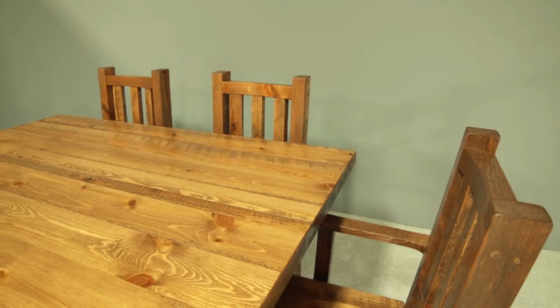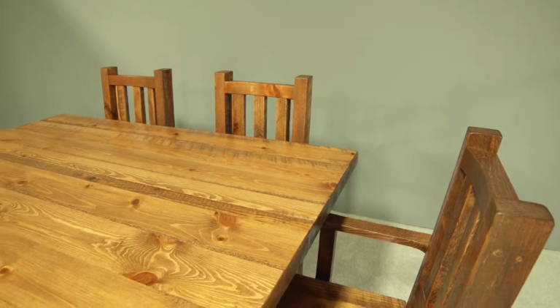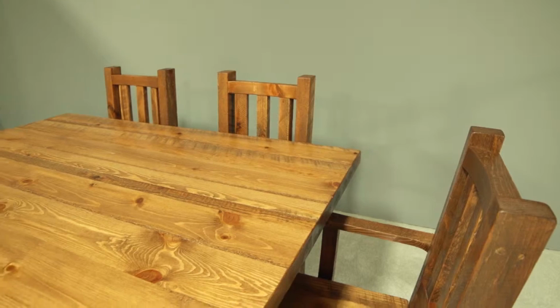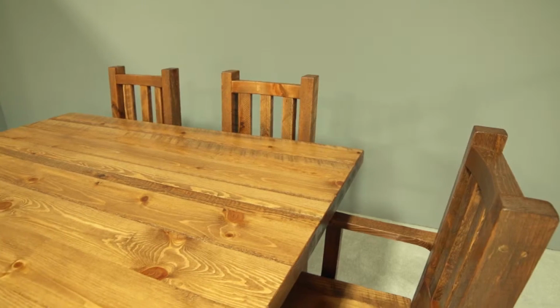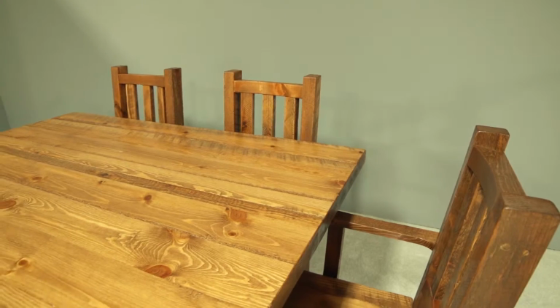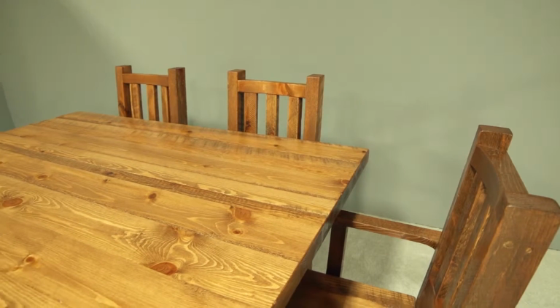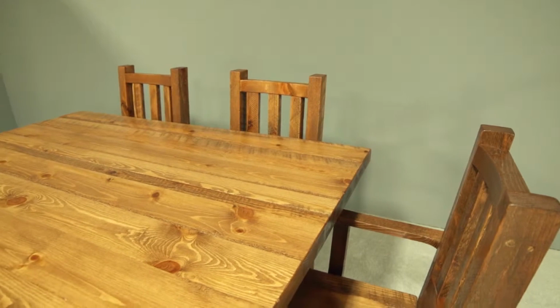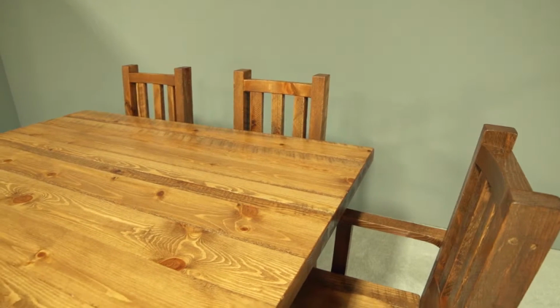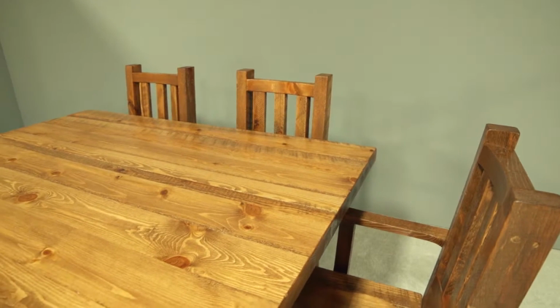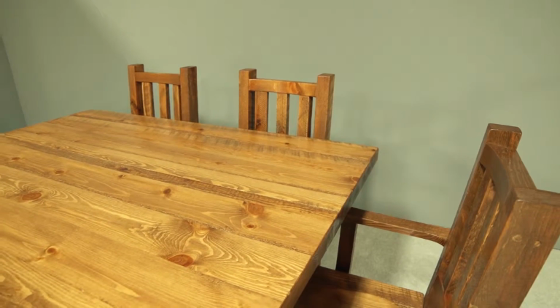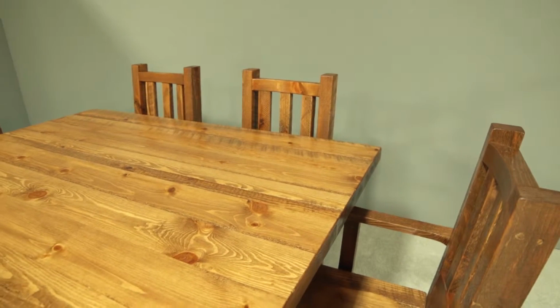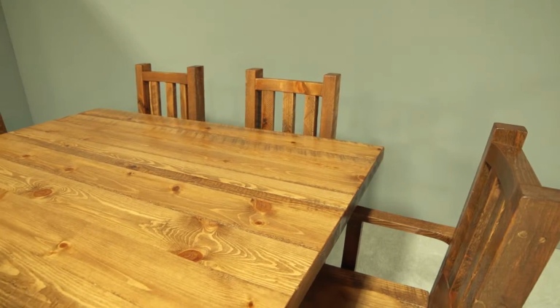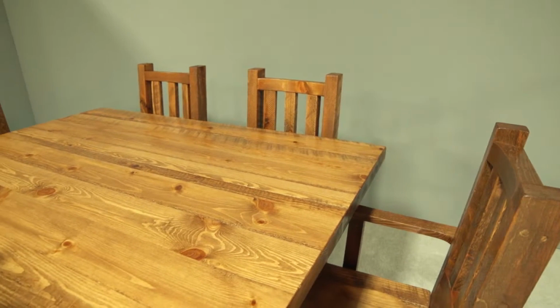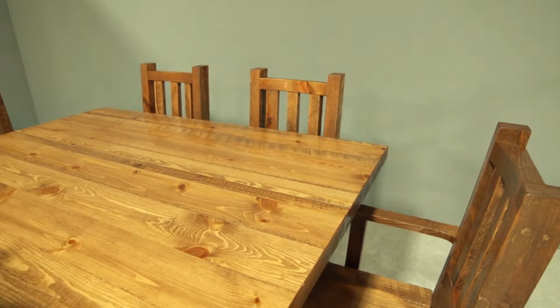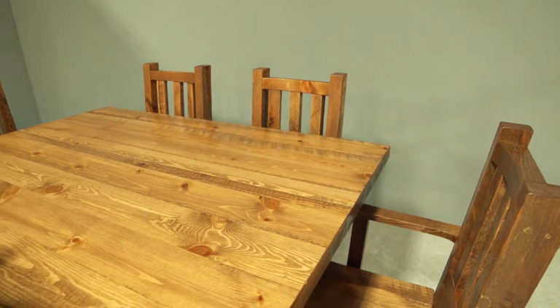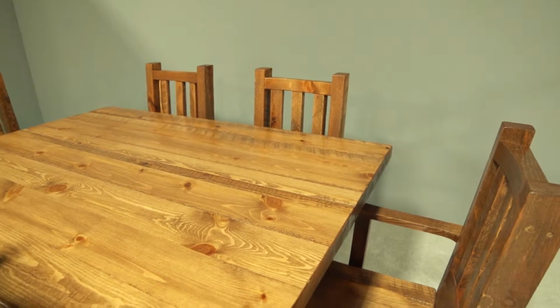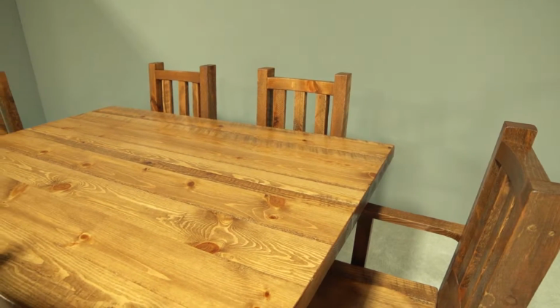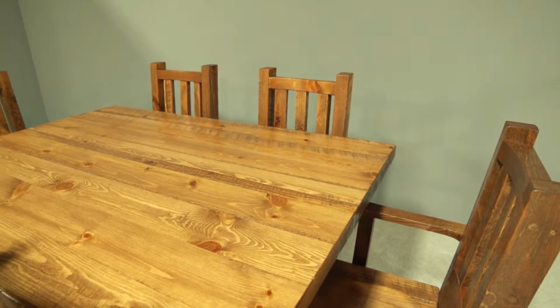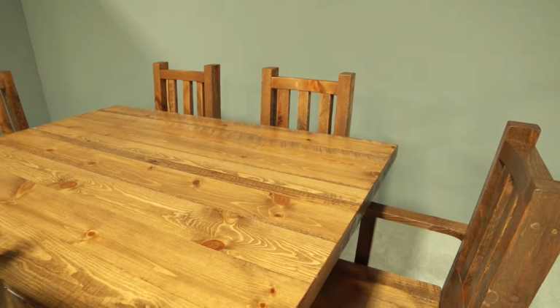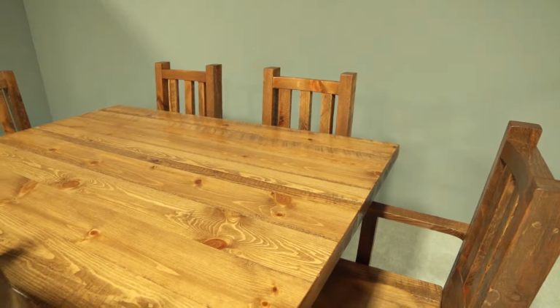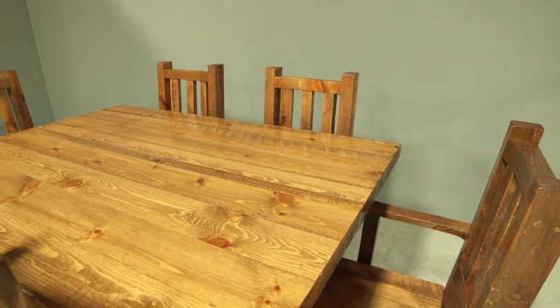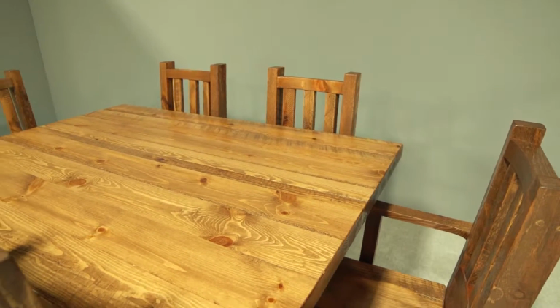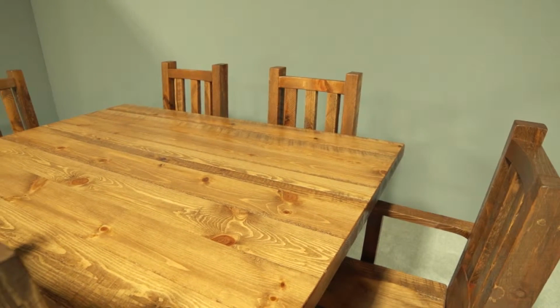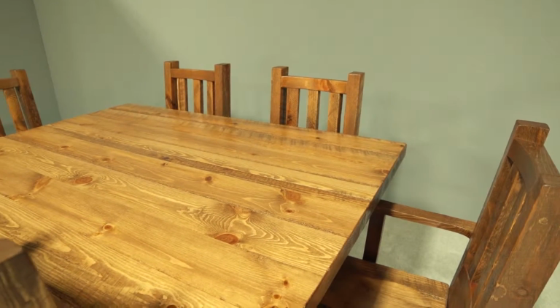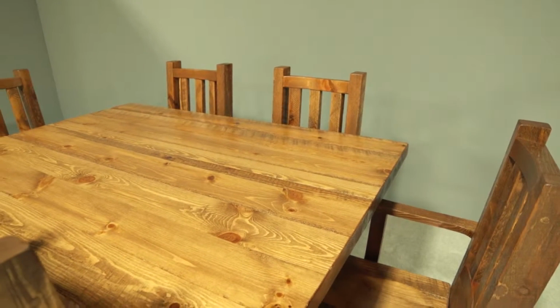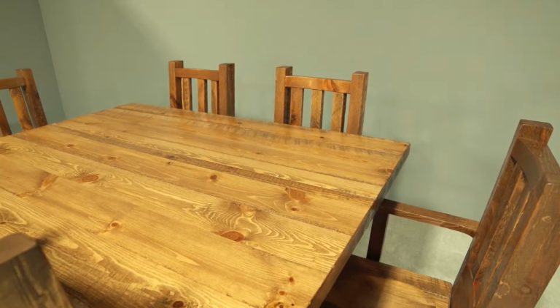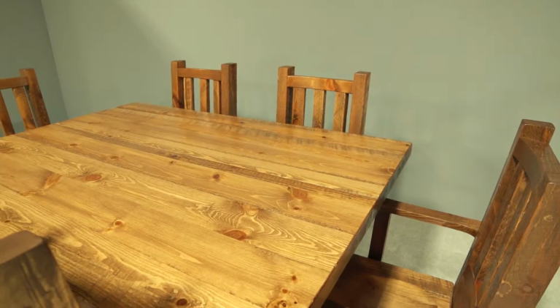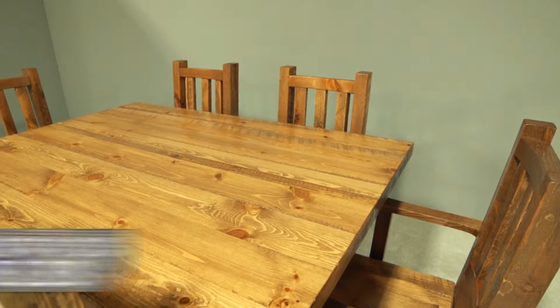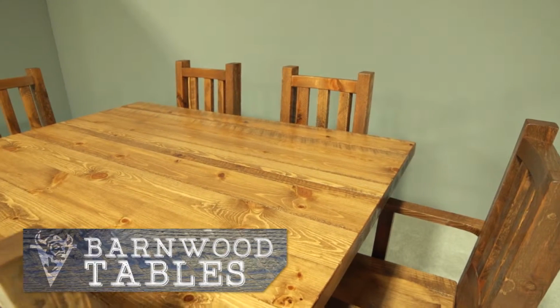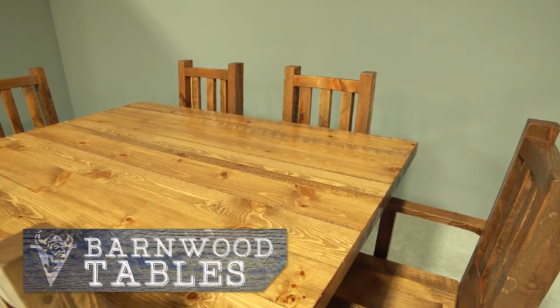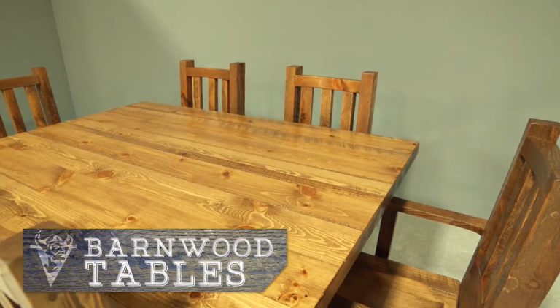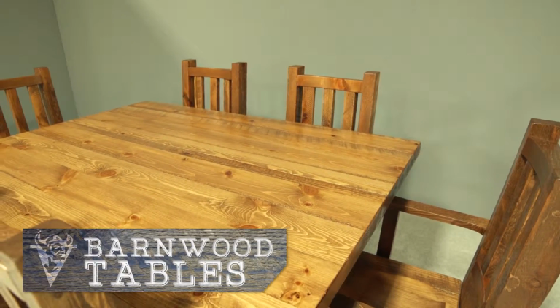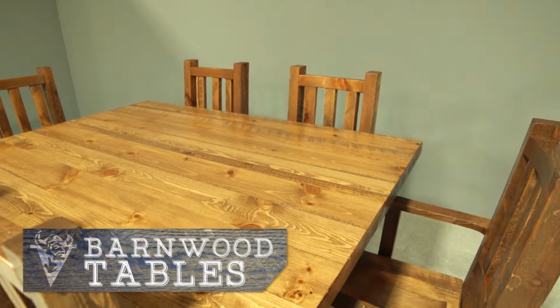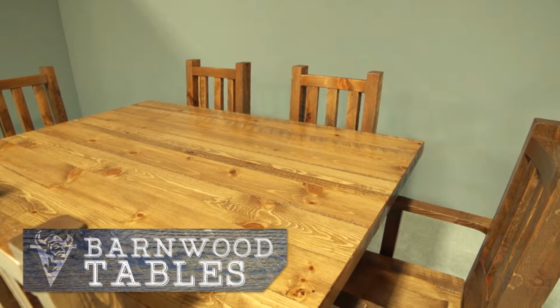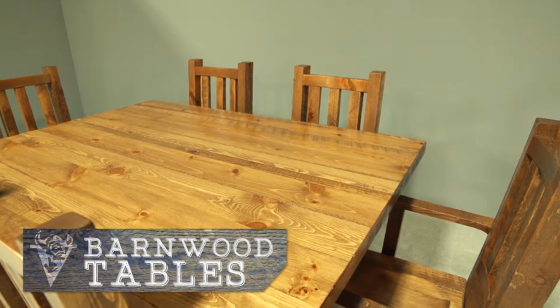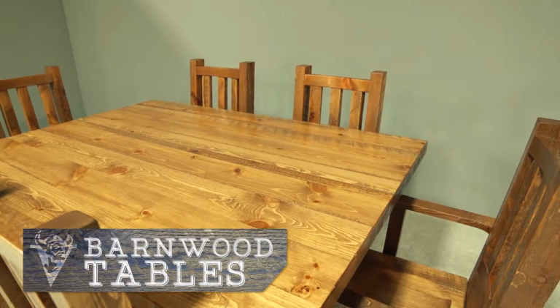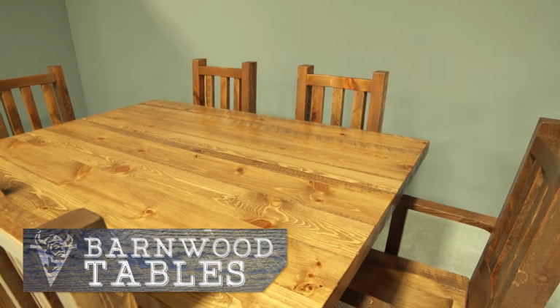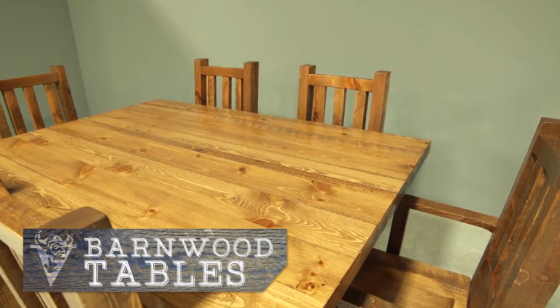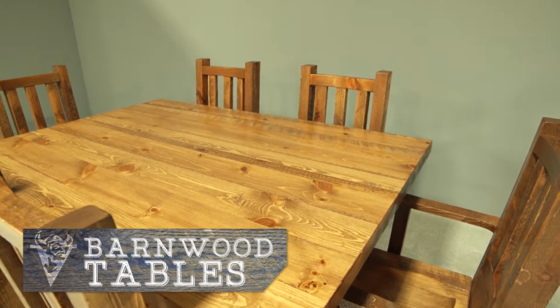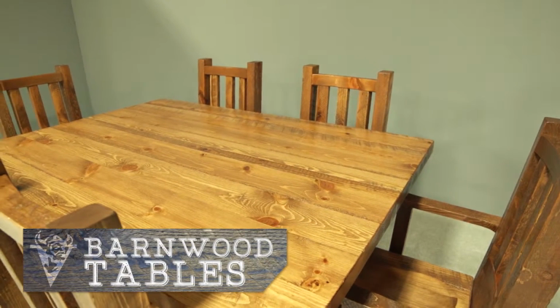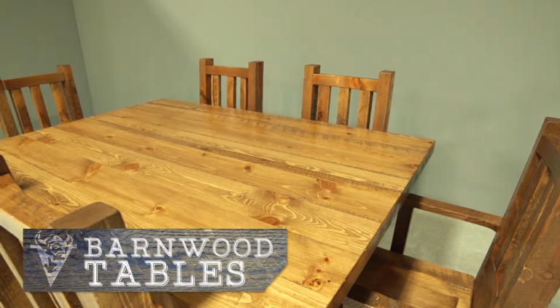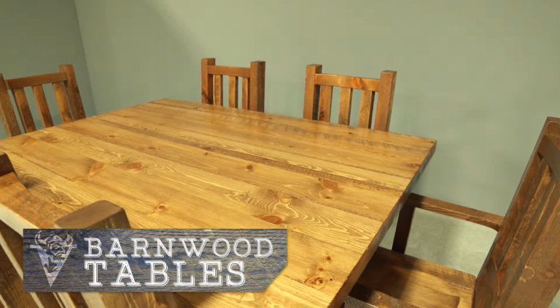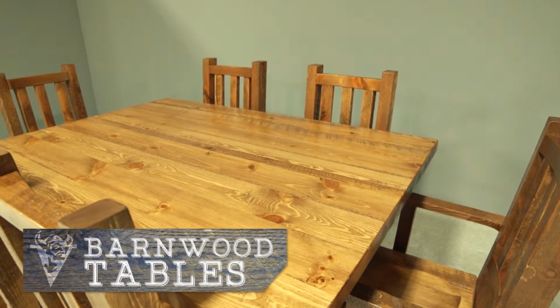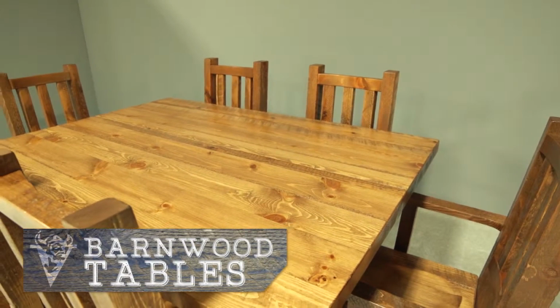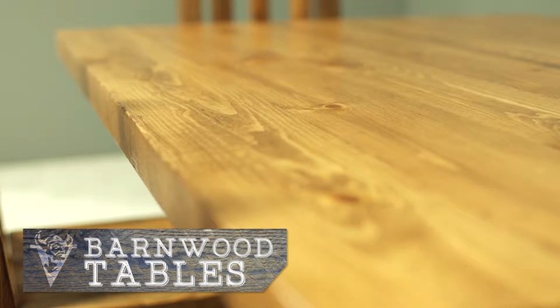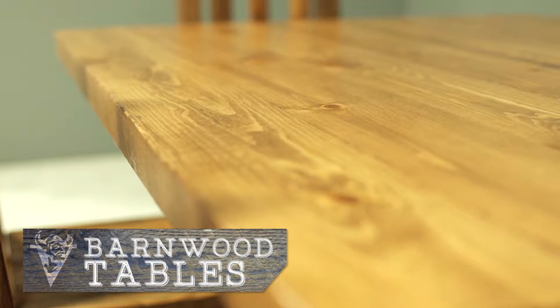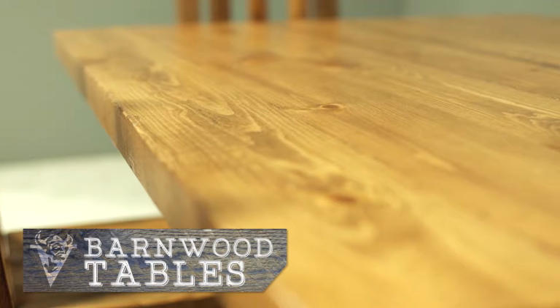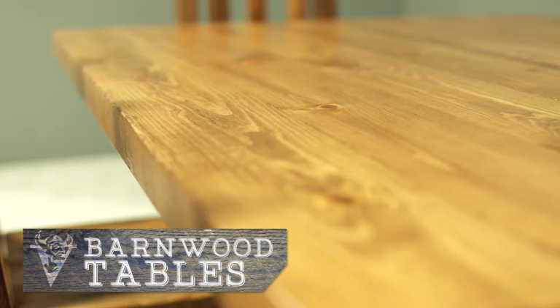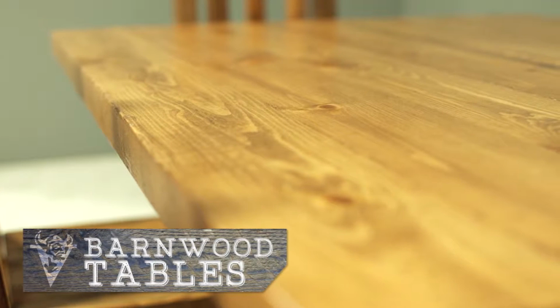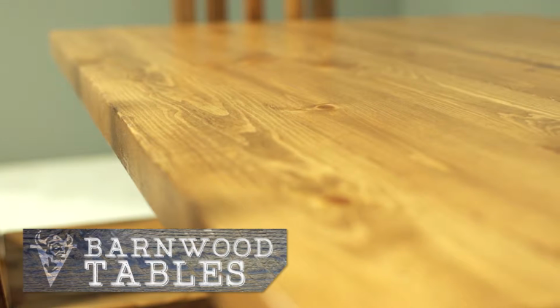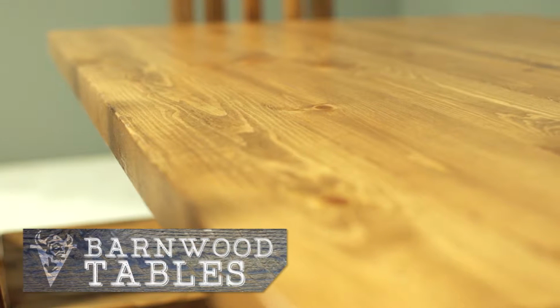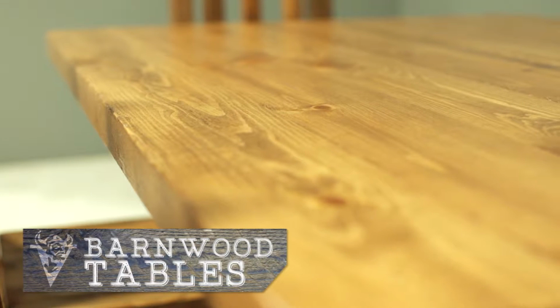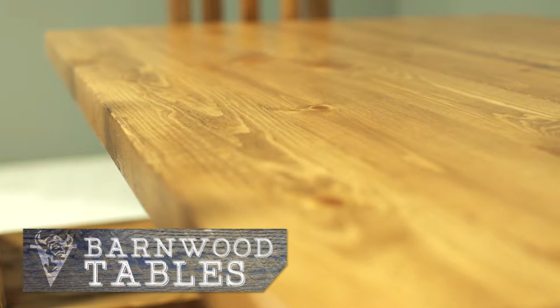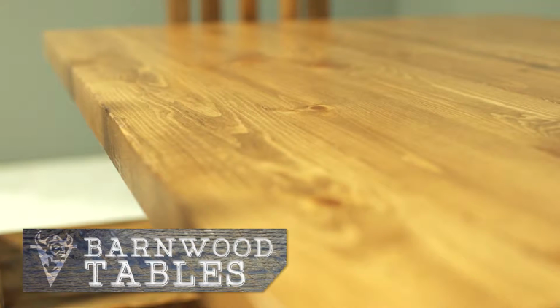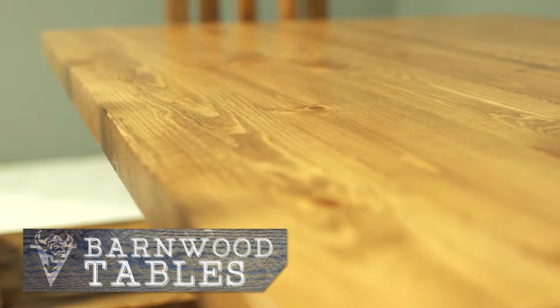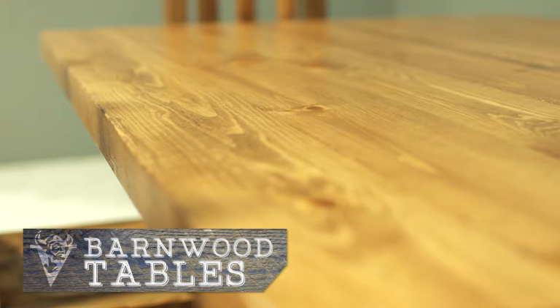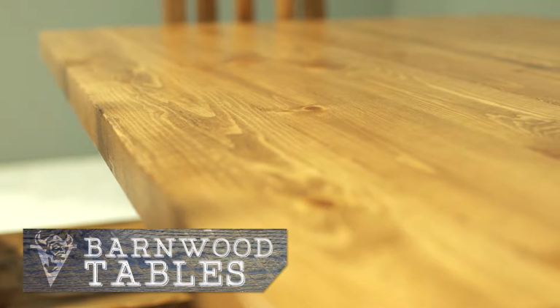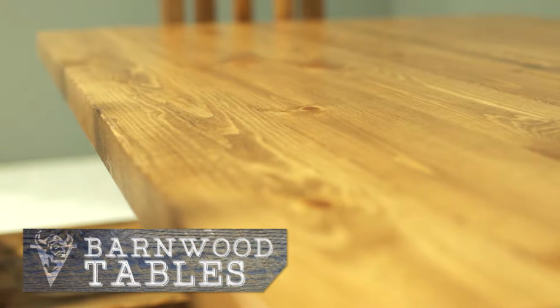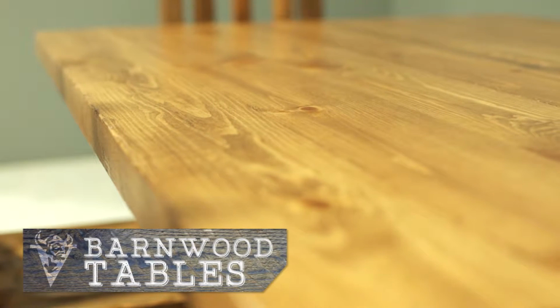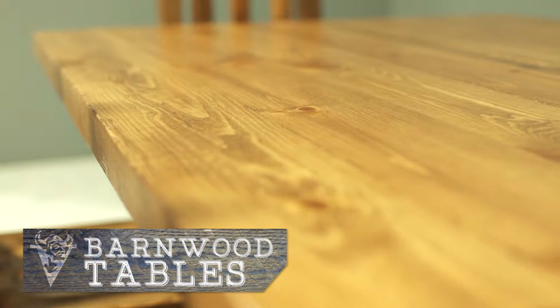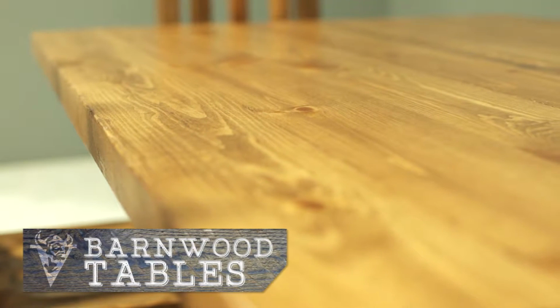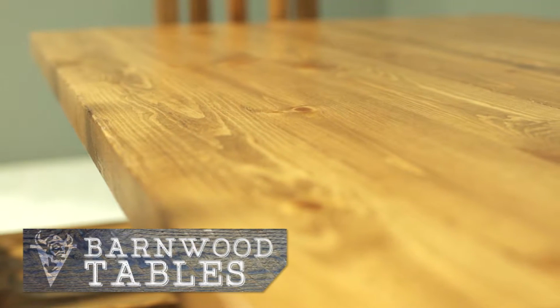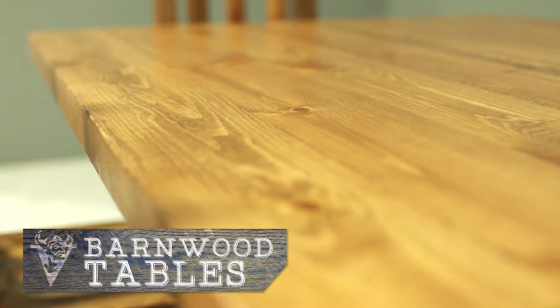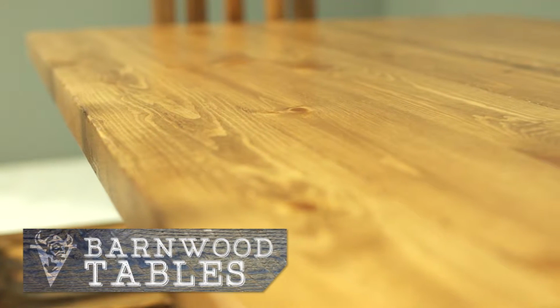Looking for a rustic table? Viking Log Furniture's Barnwood Tables create a spectacular centerpiece to your dining area.